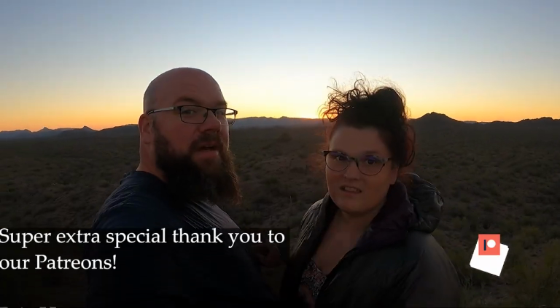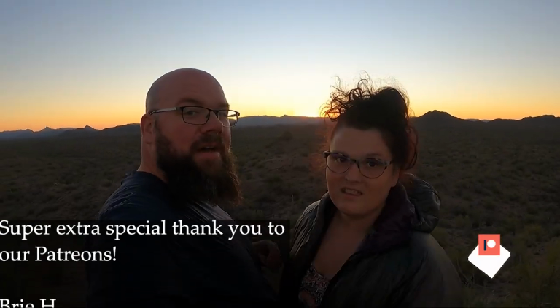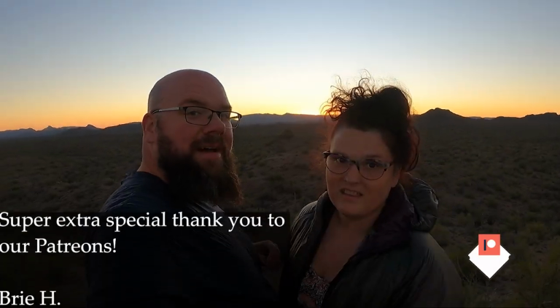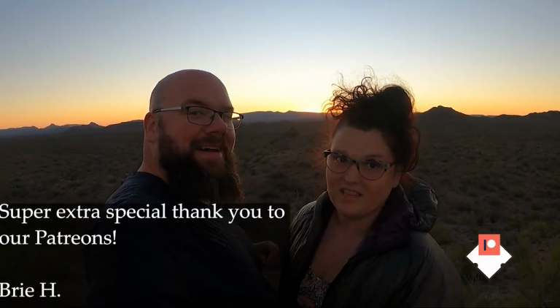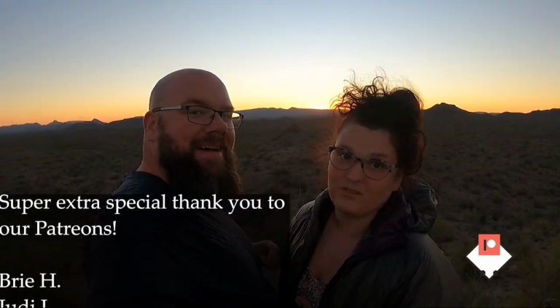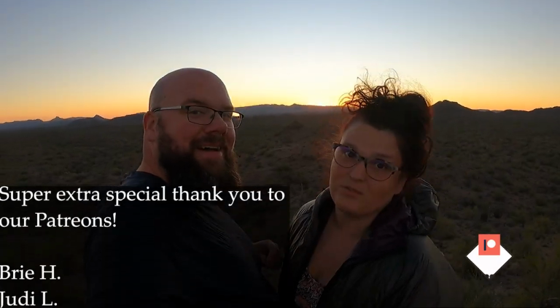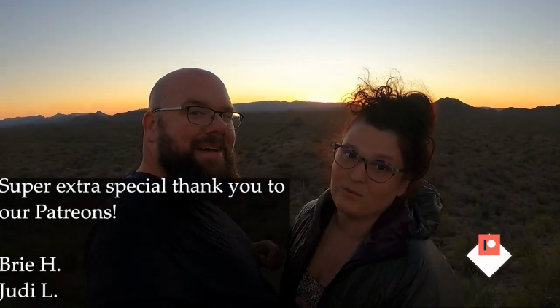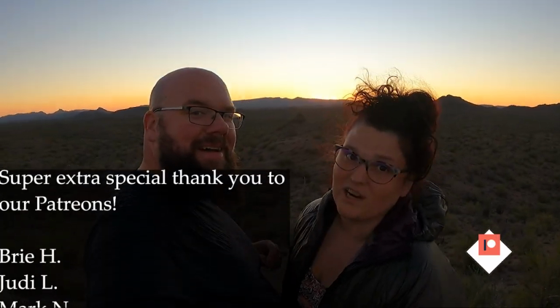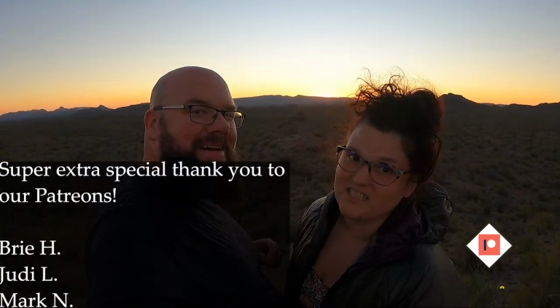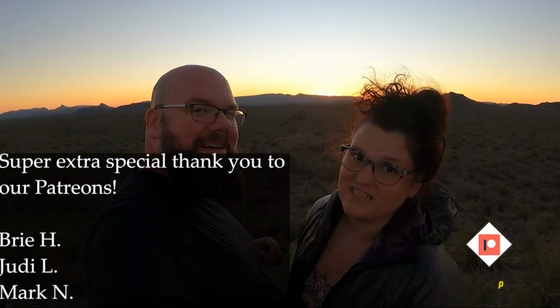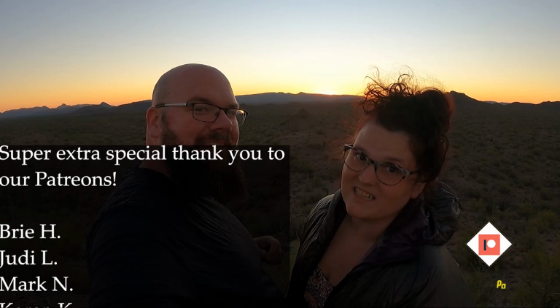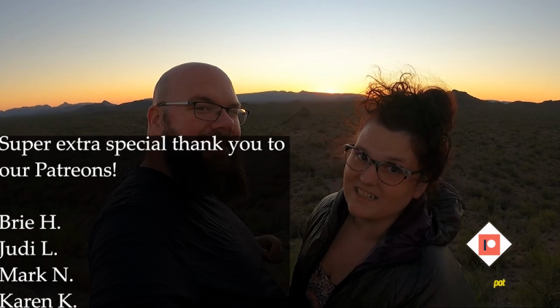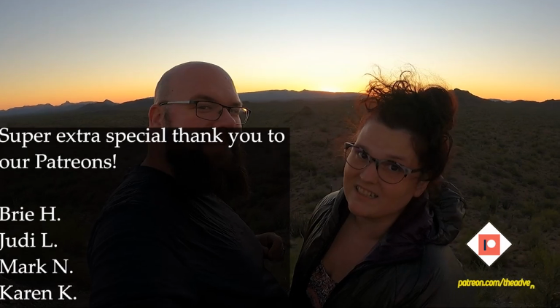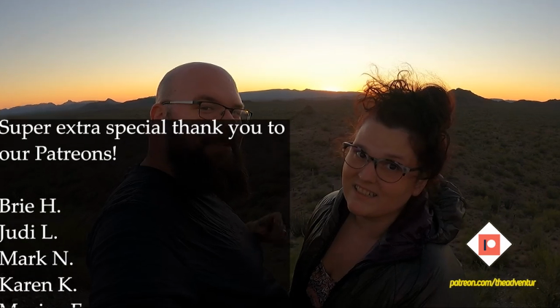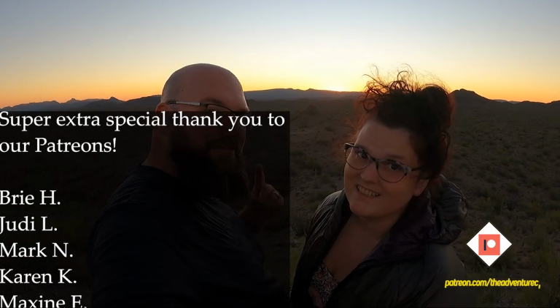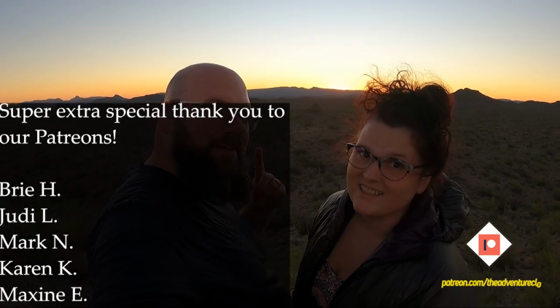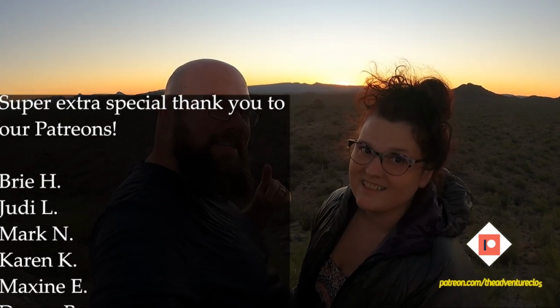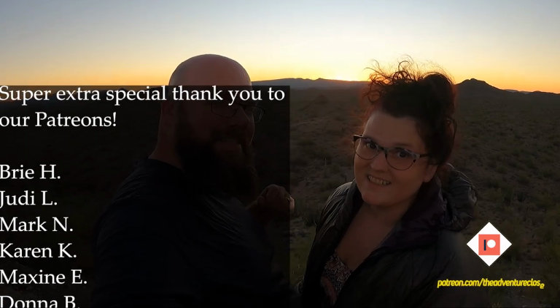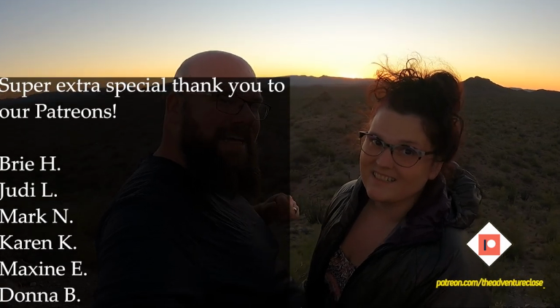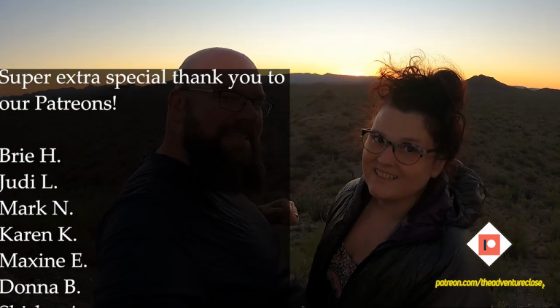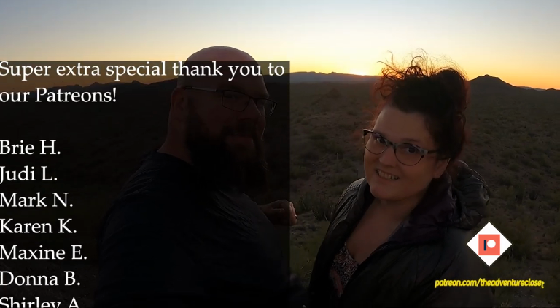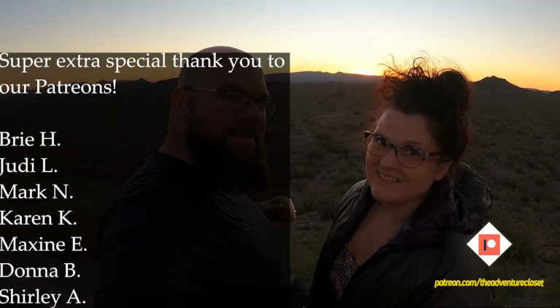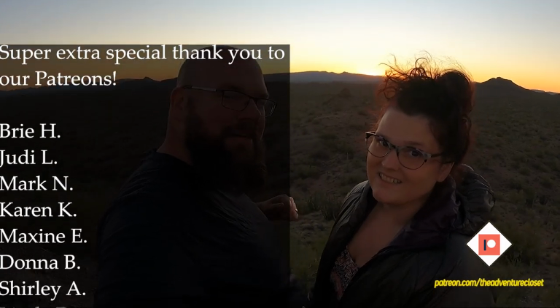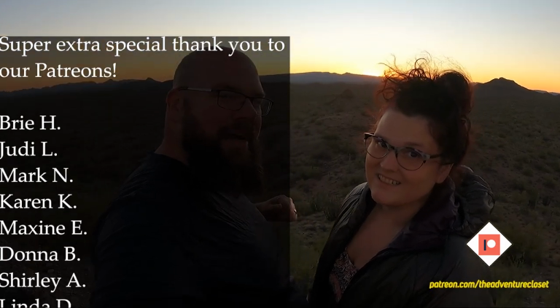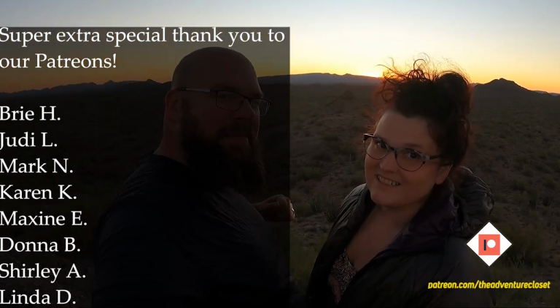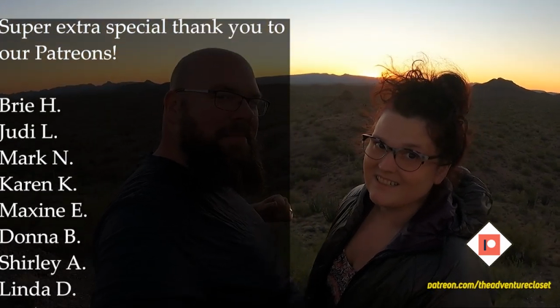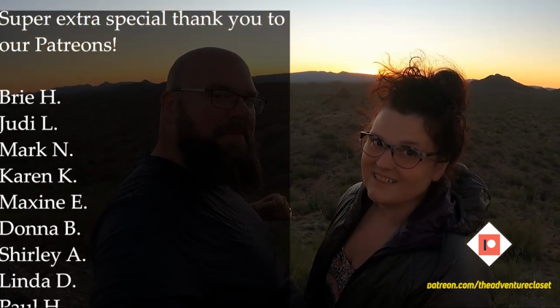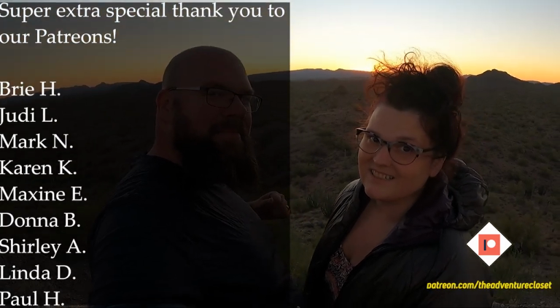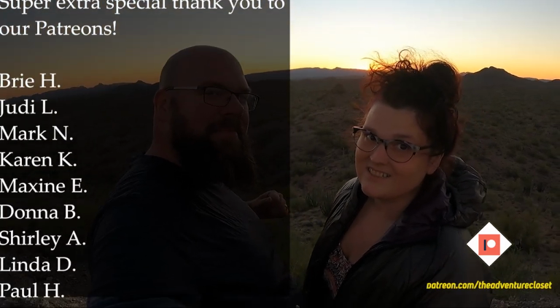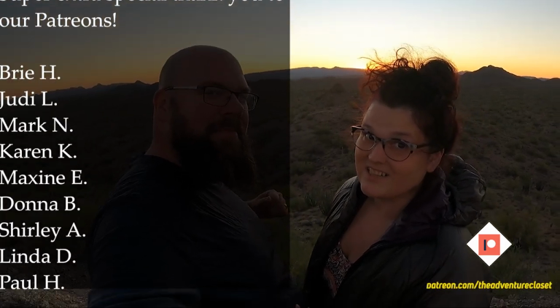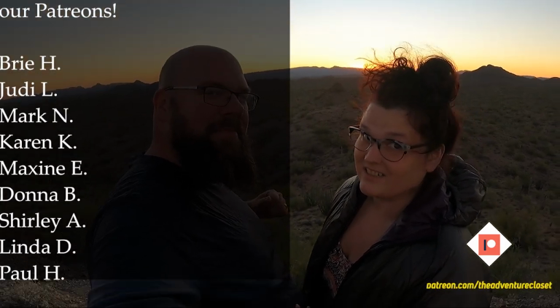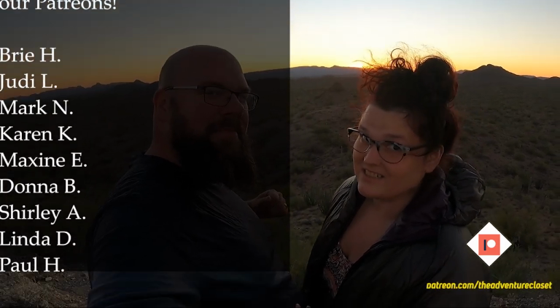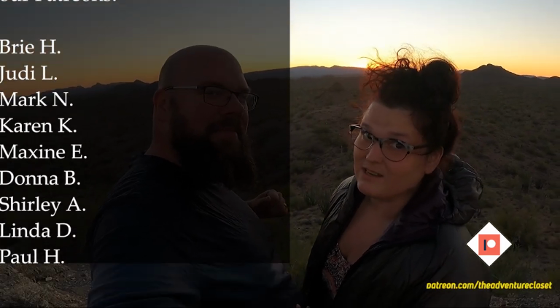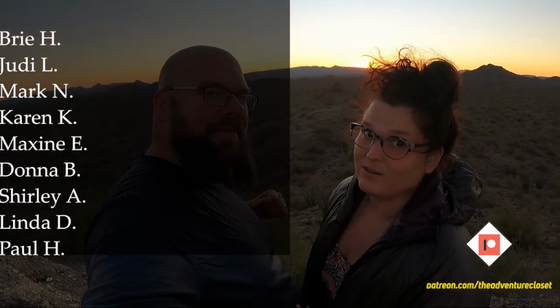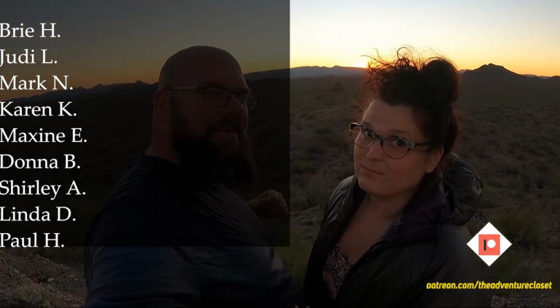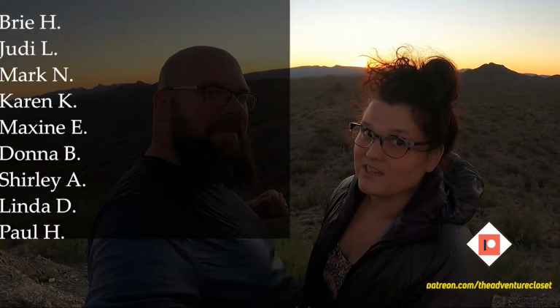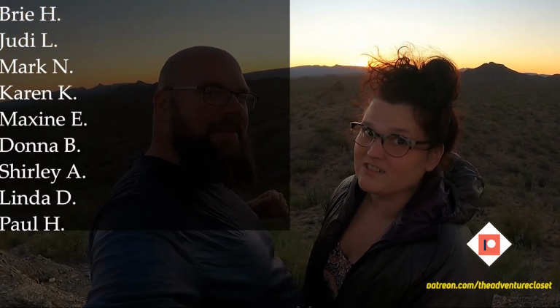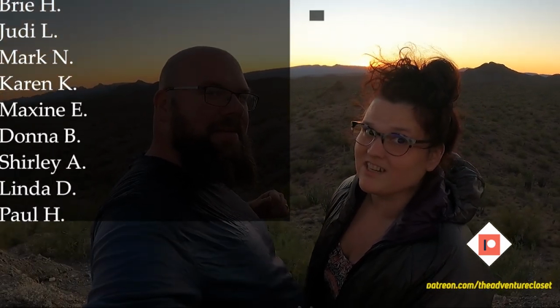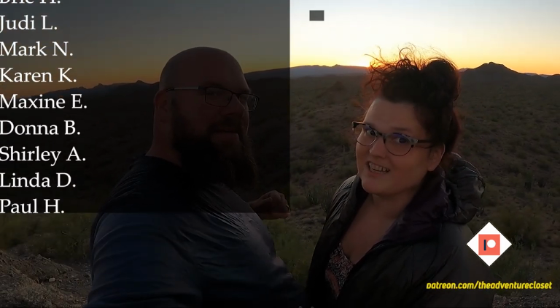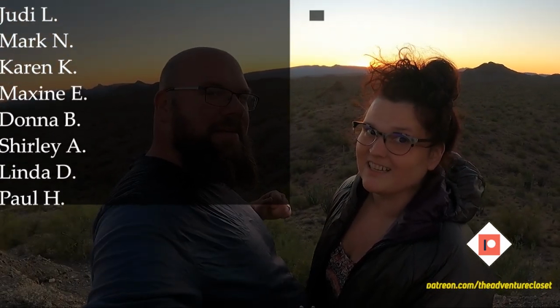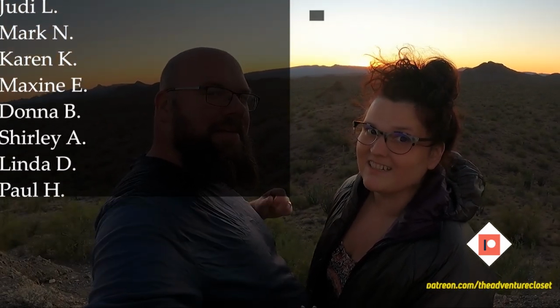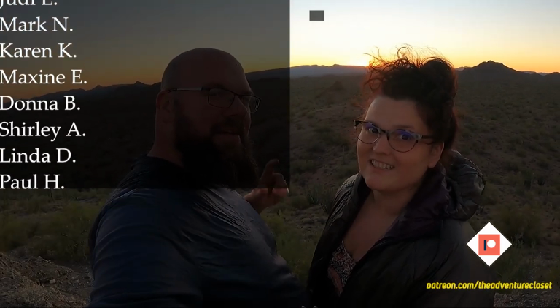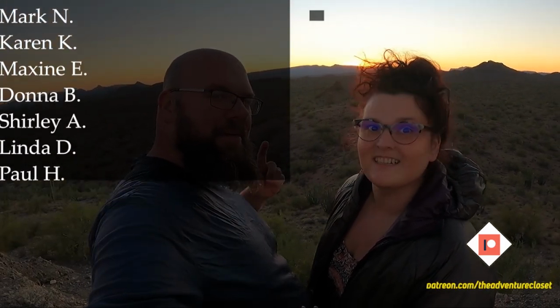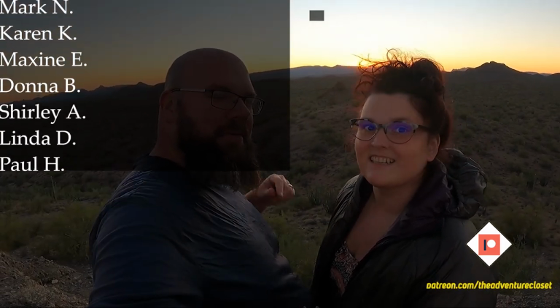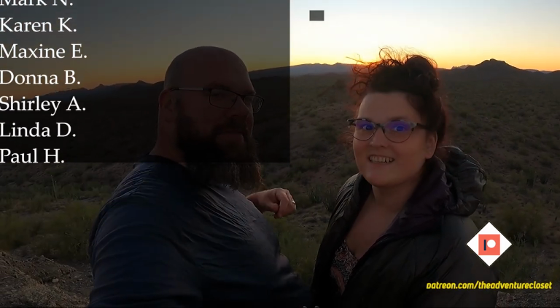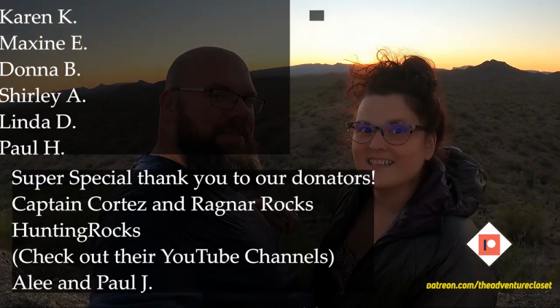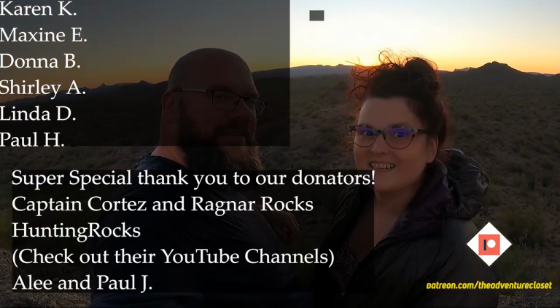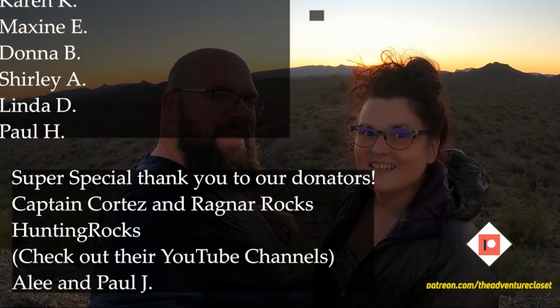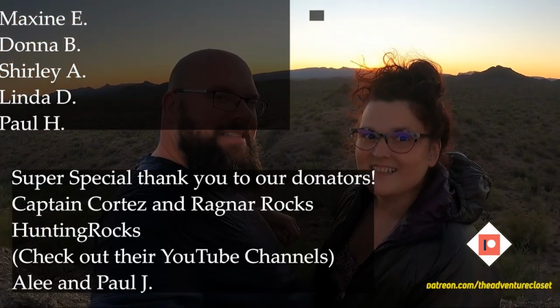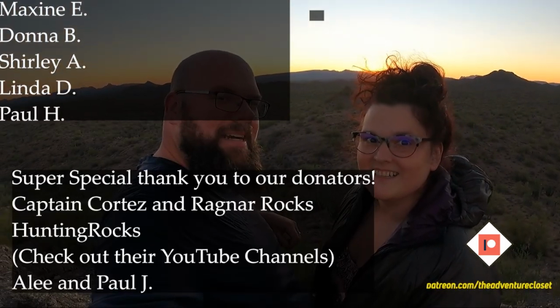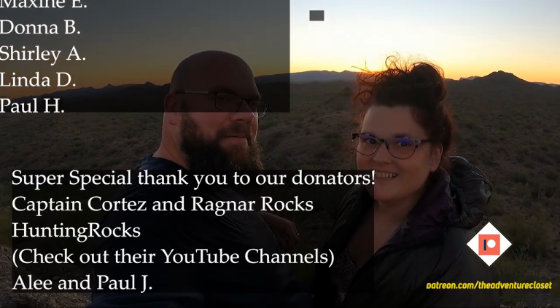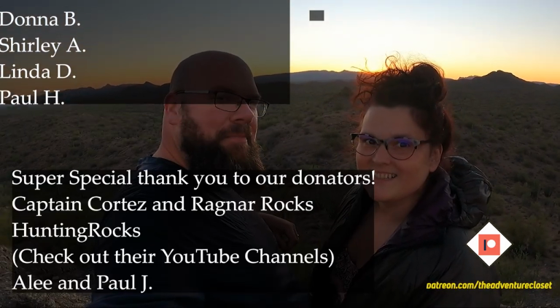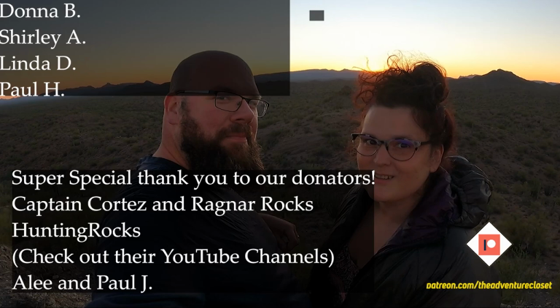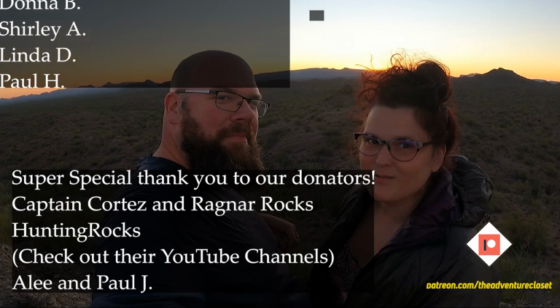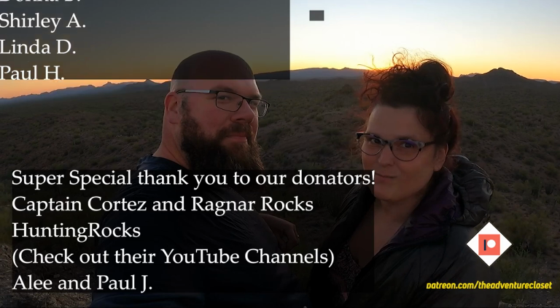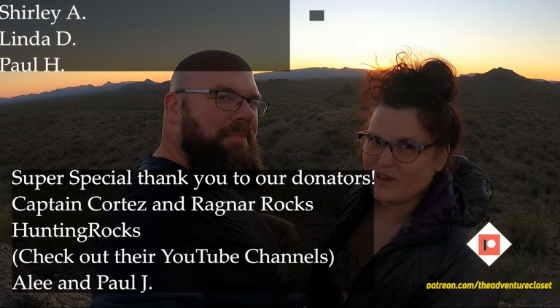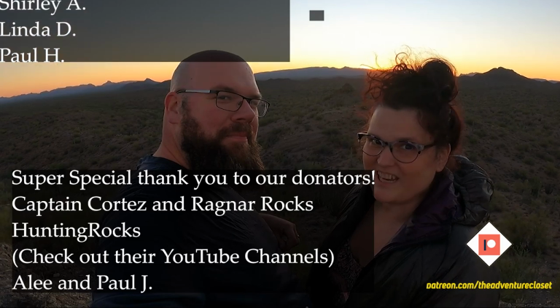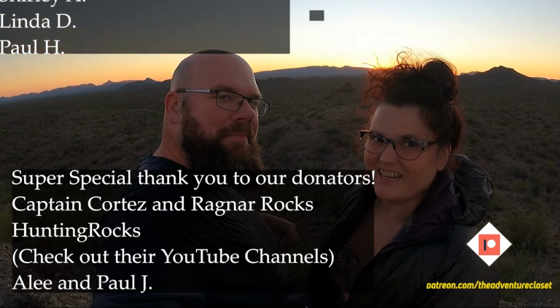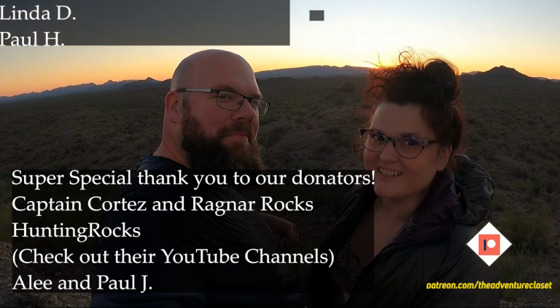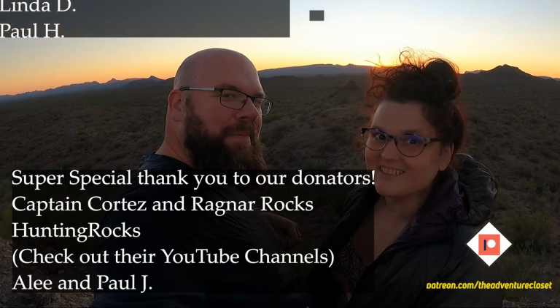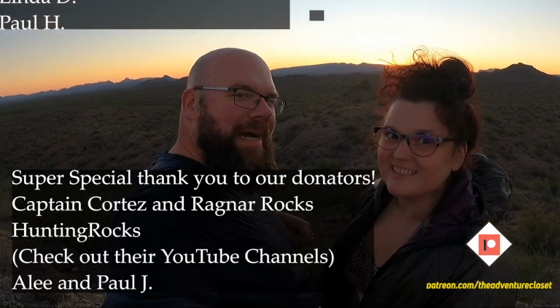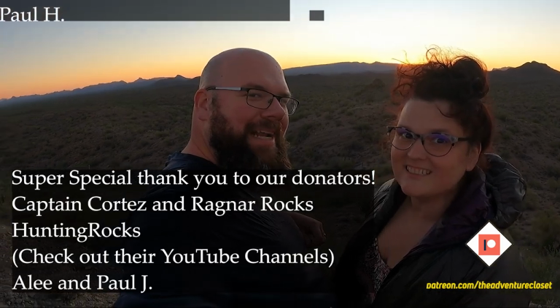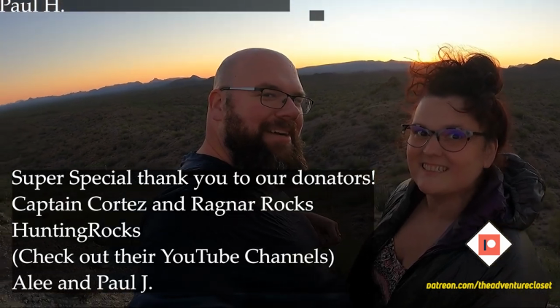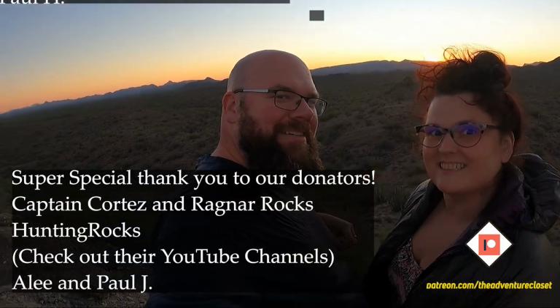Thank you for watching. Don't forget to like and subscribe. Check us out on Patreon. We'll see you next time. Bye!